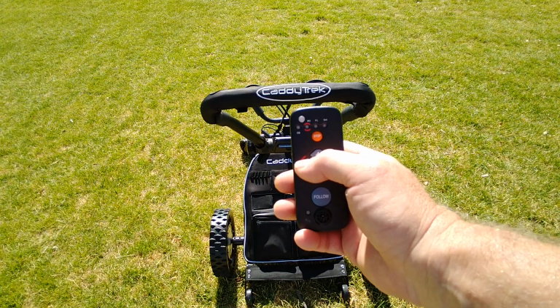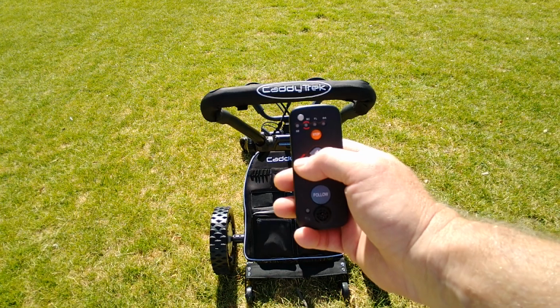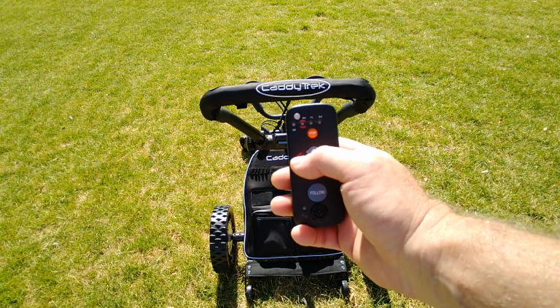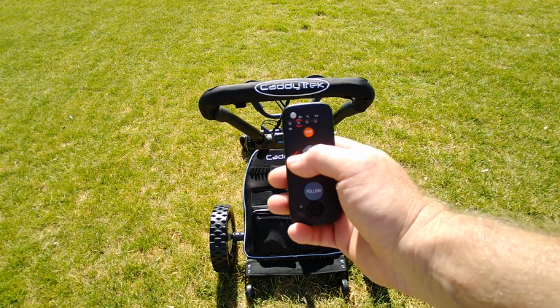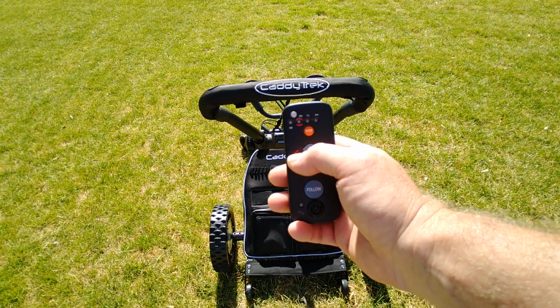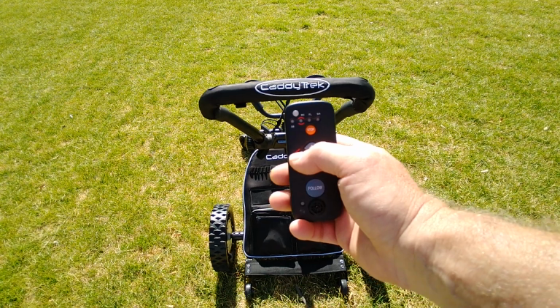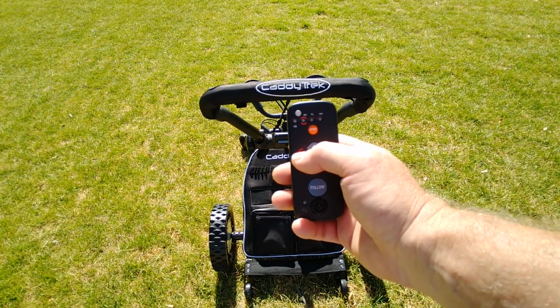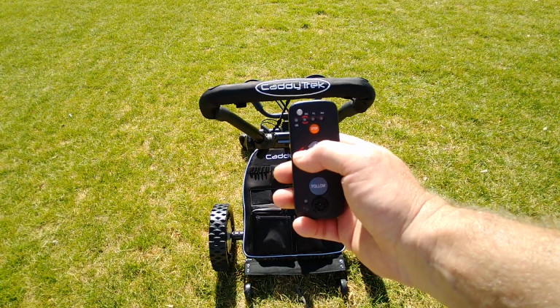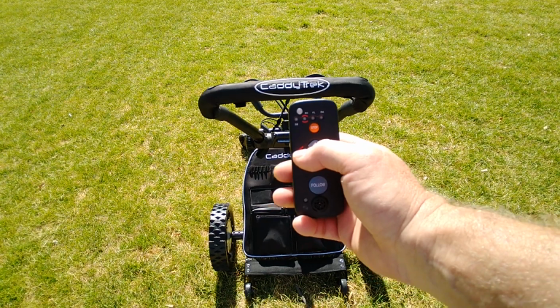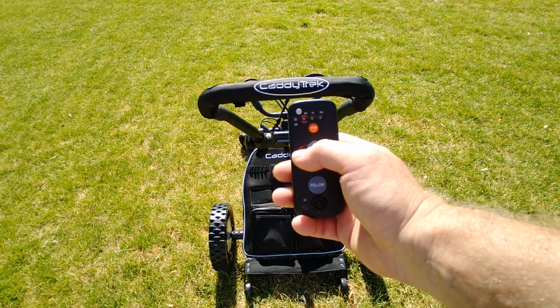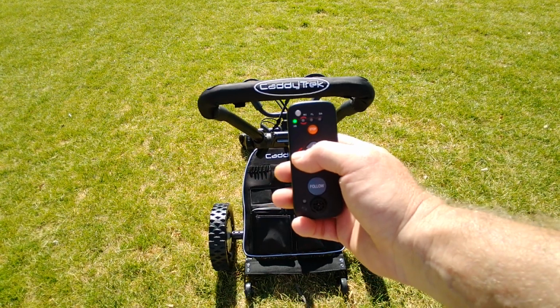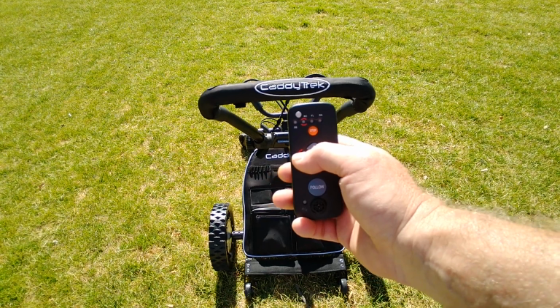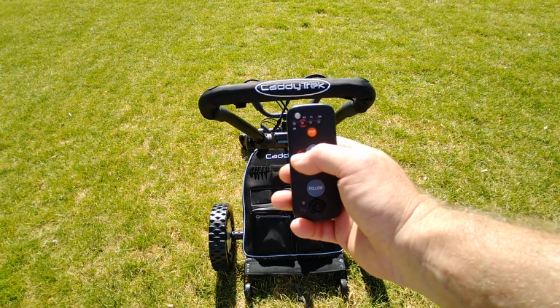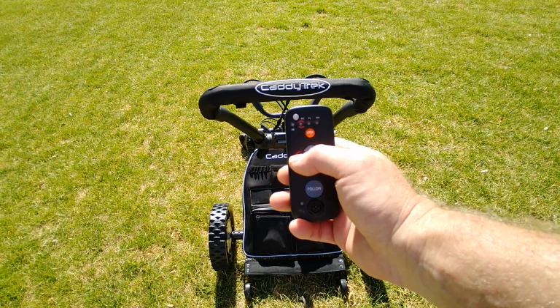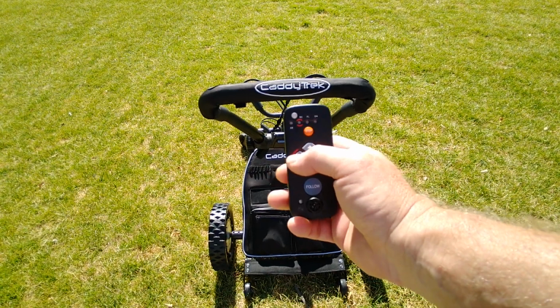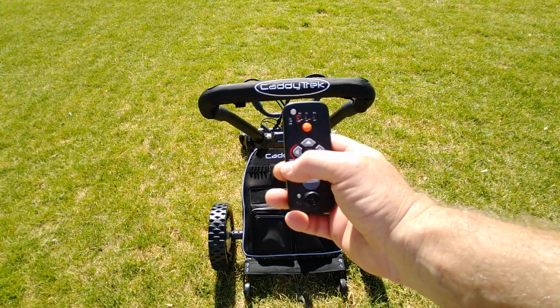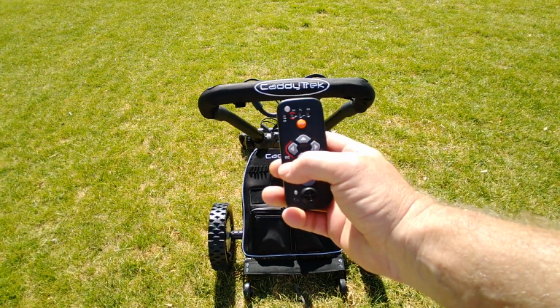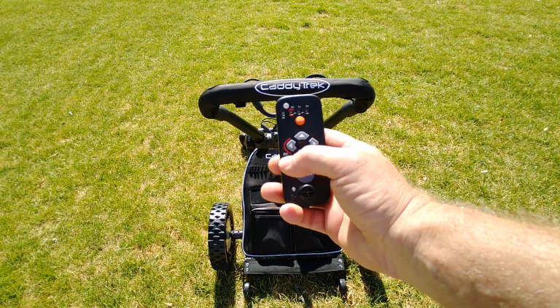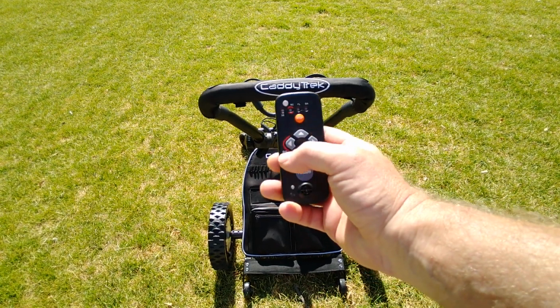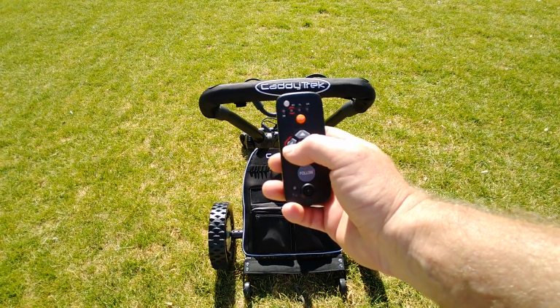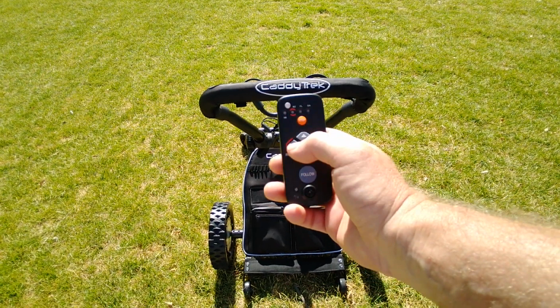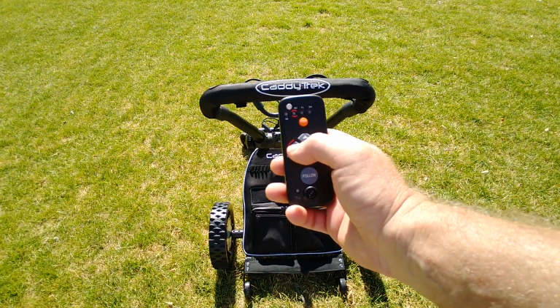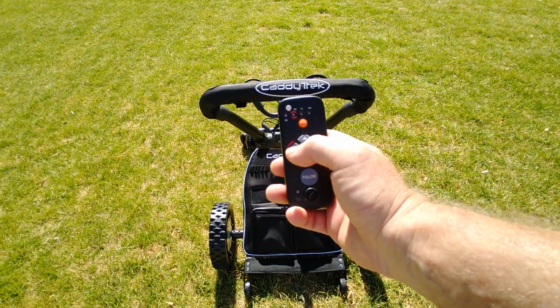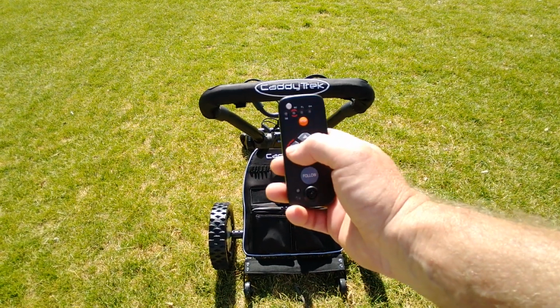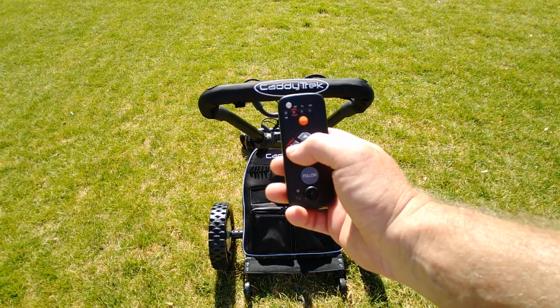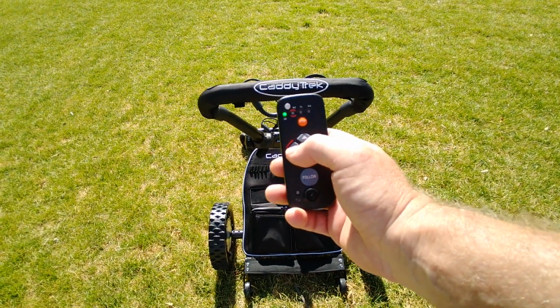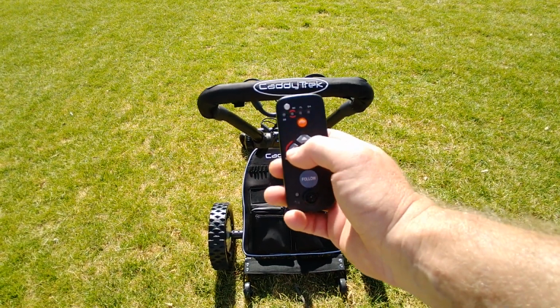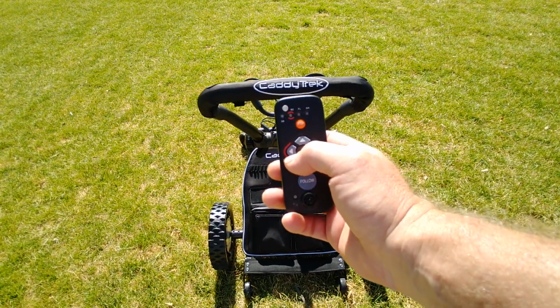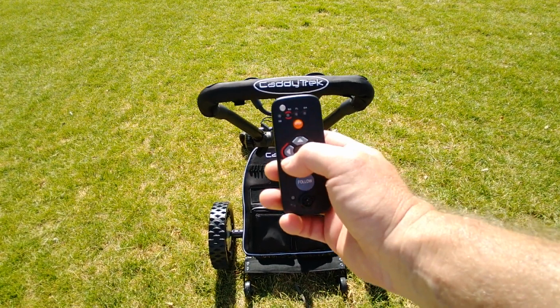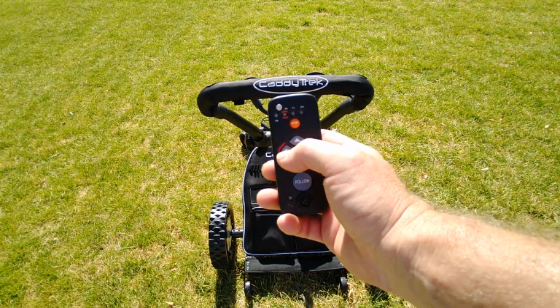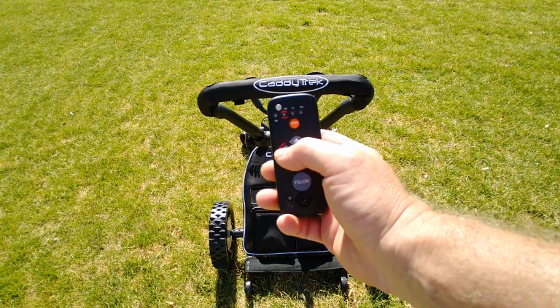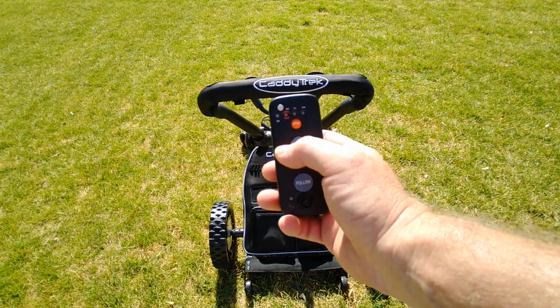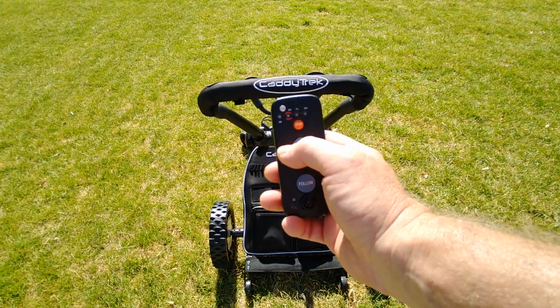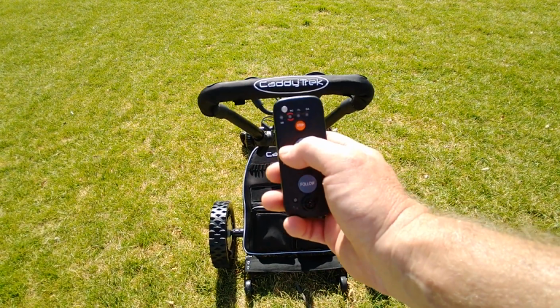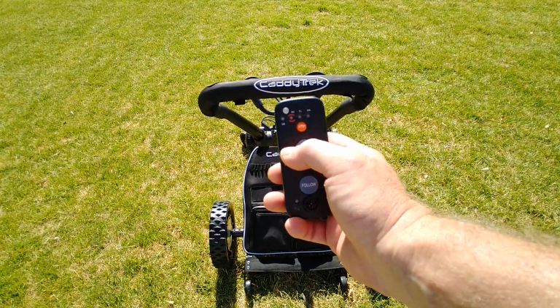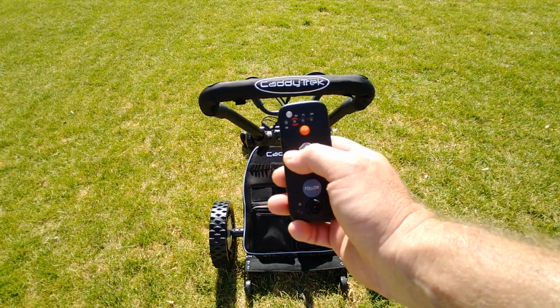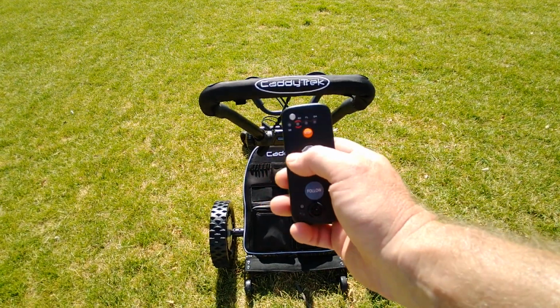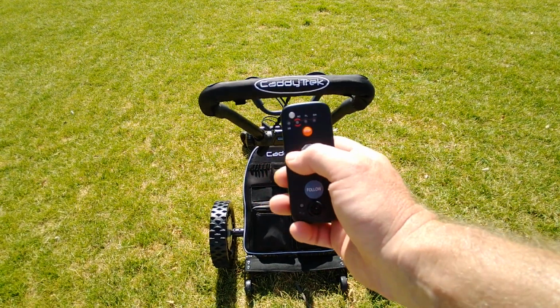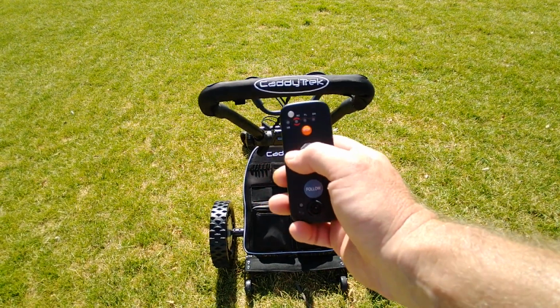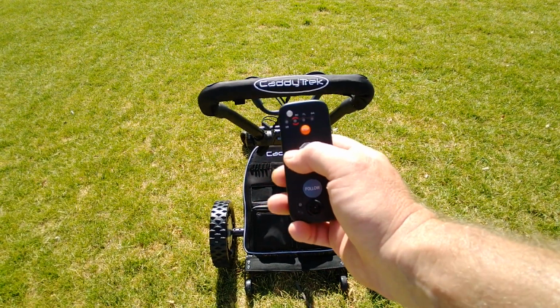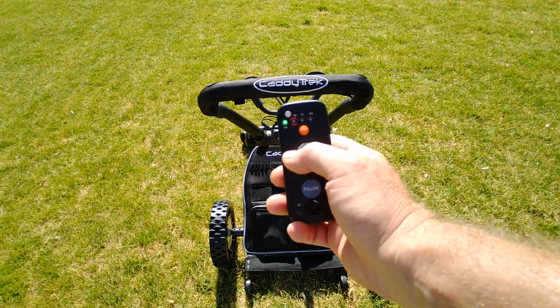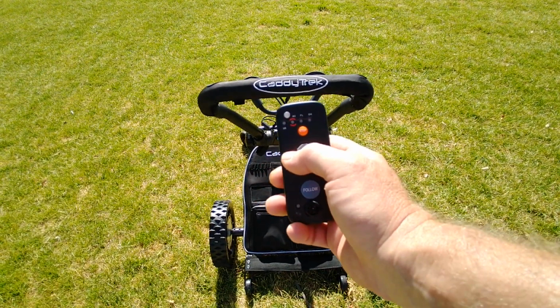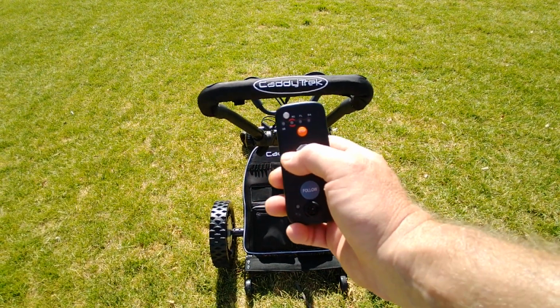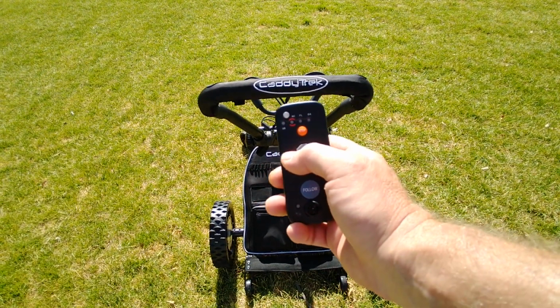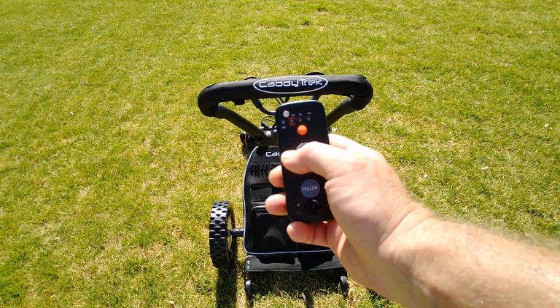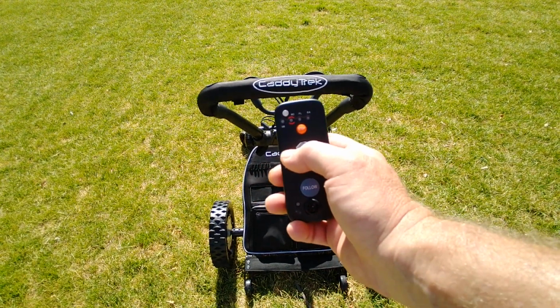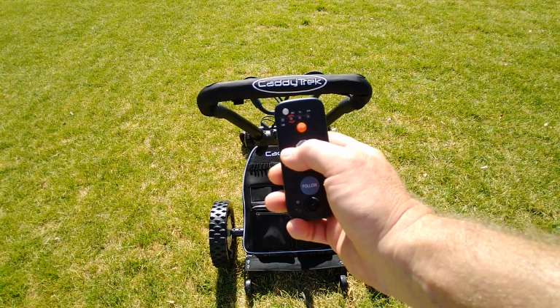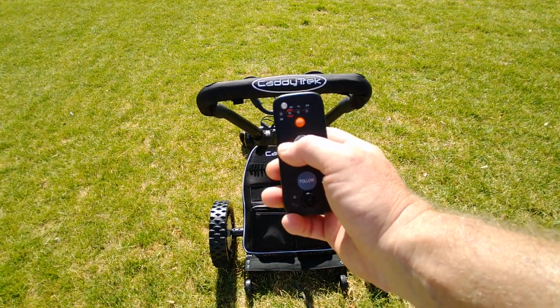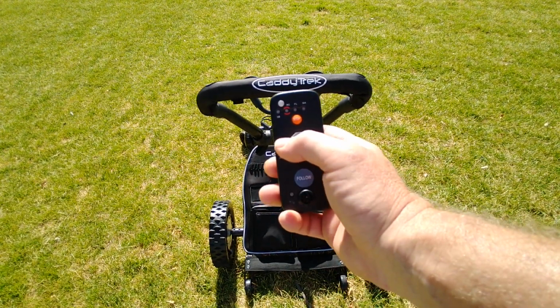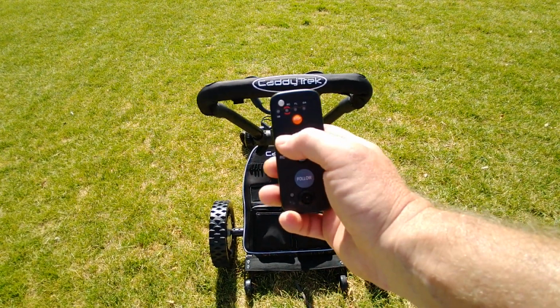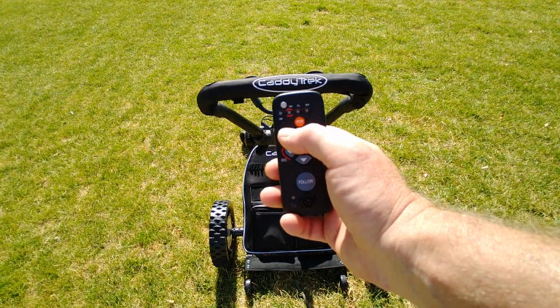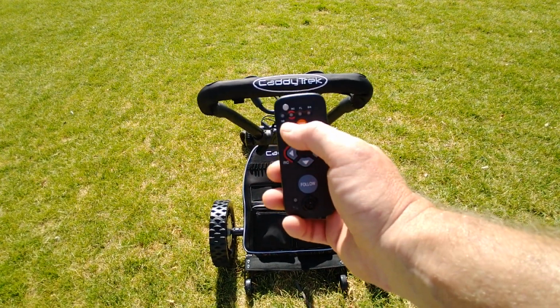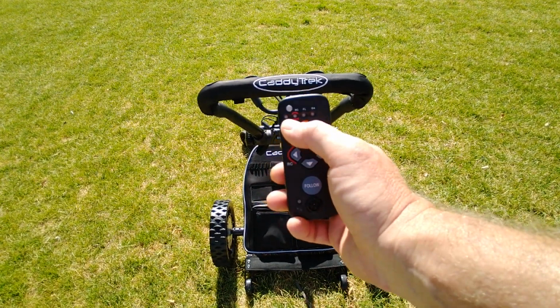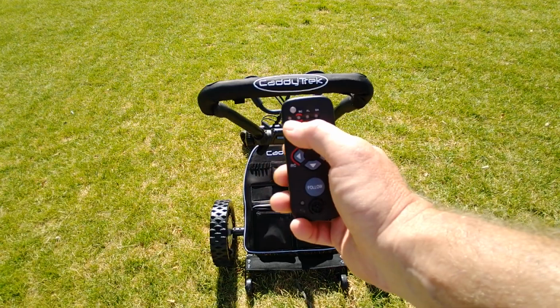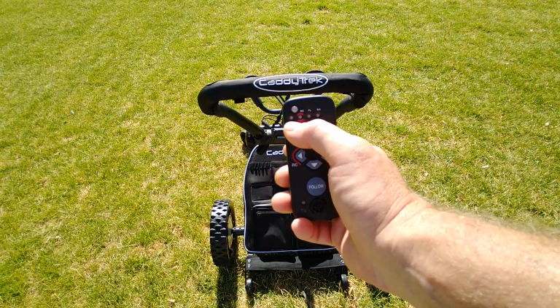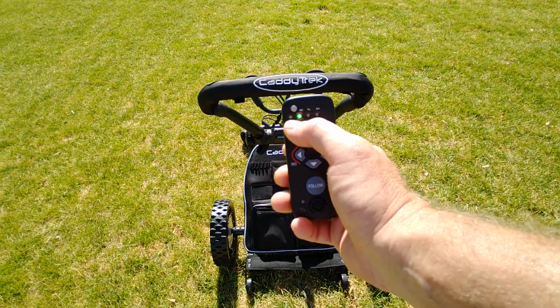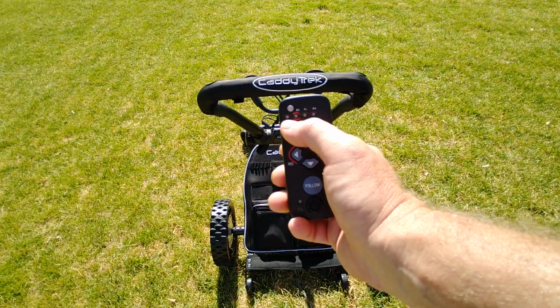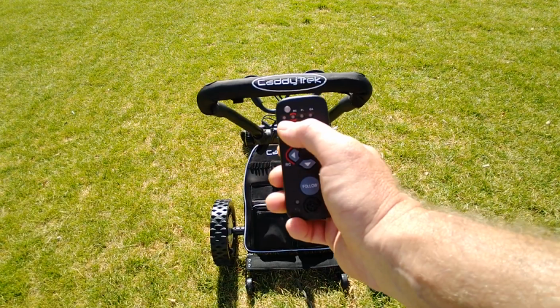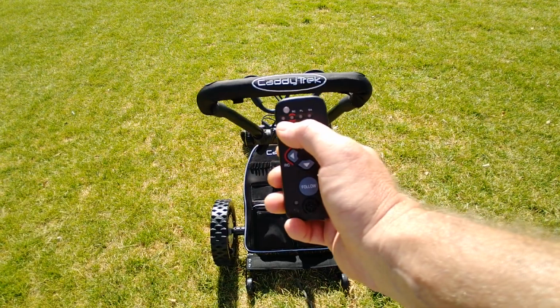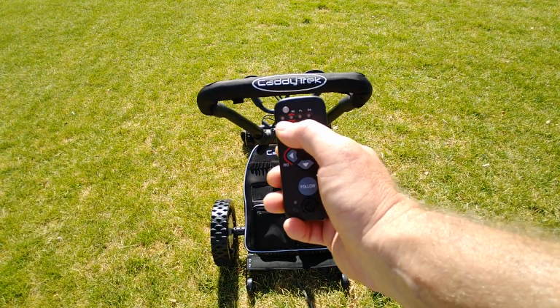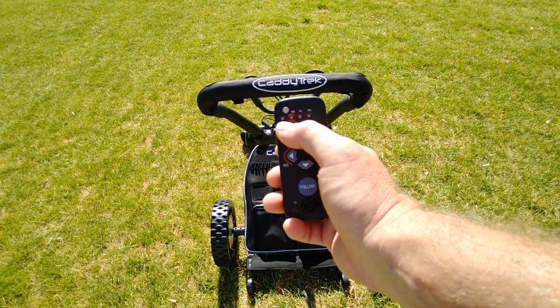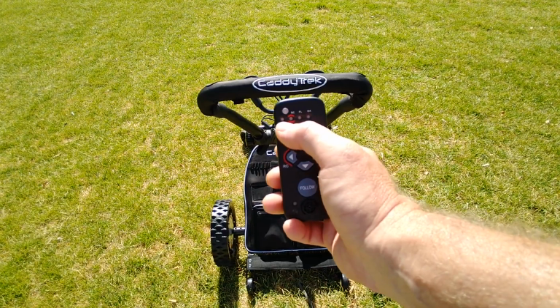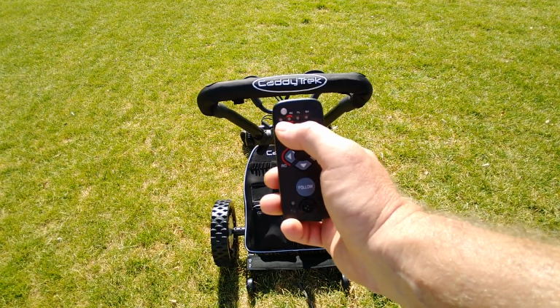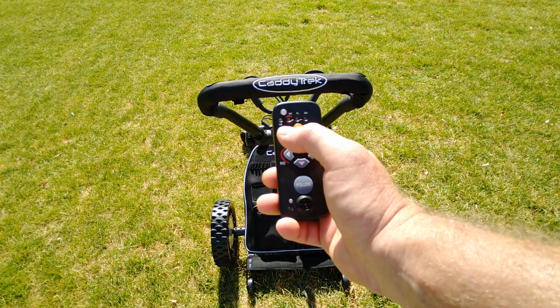To engage RC mode, you're going to hold down the left directional arrow. This is for the beep. Now the RC light's on.